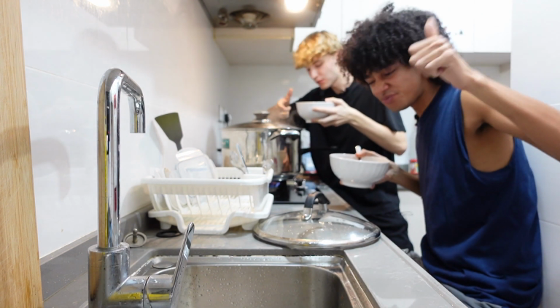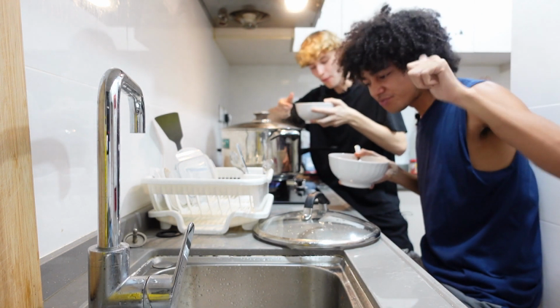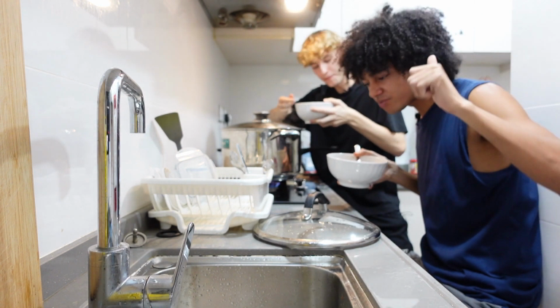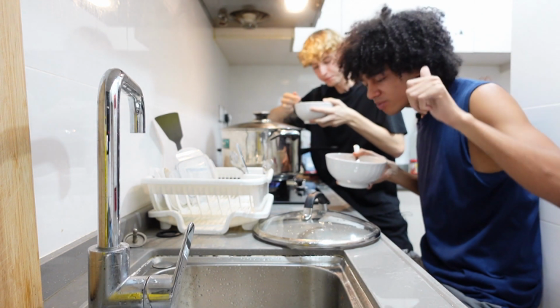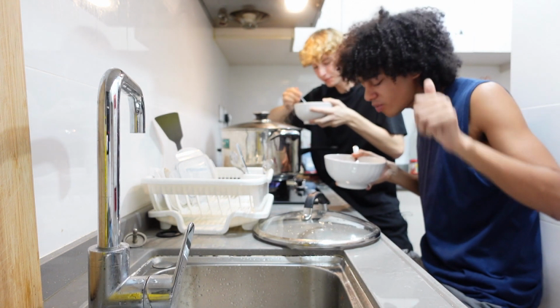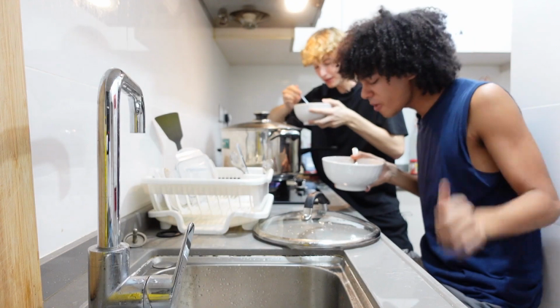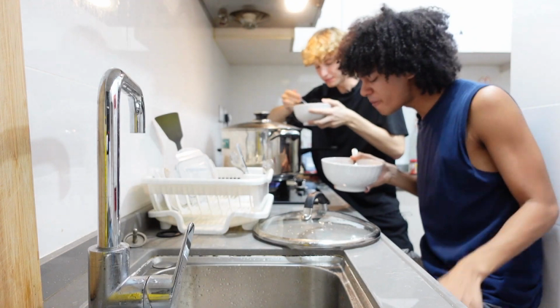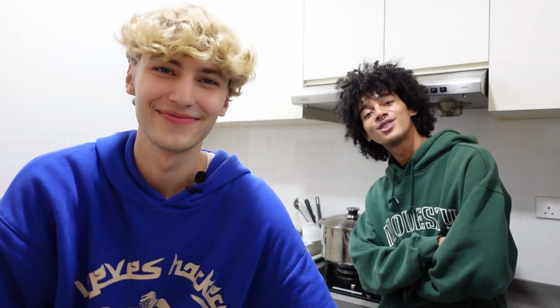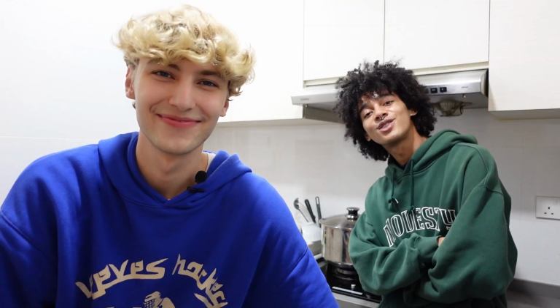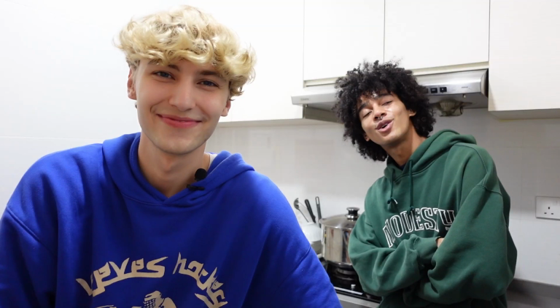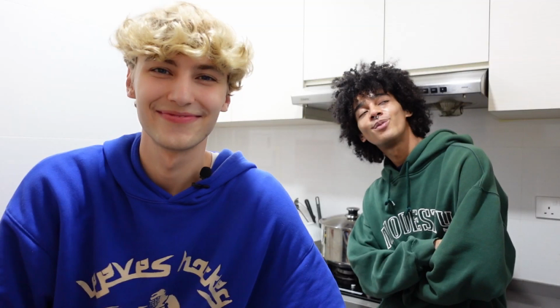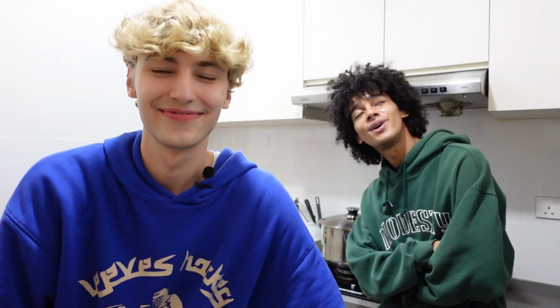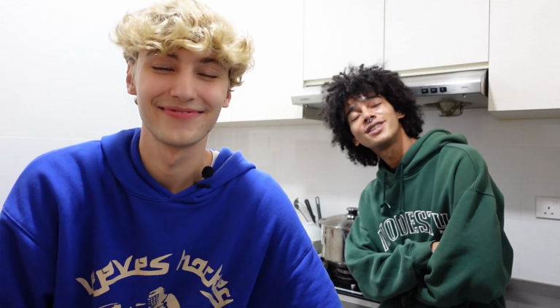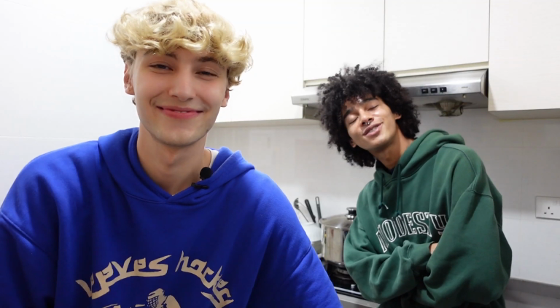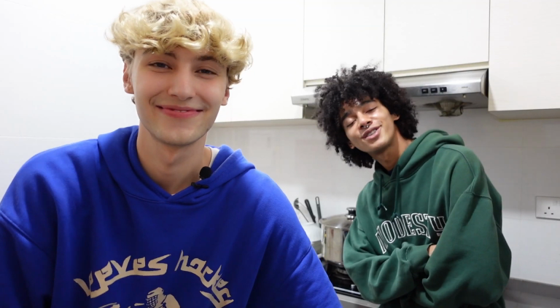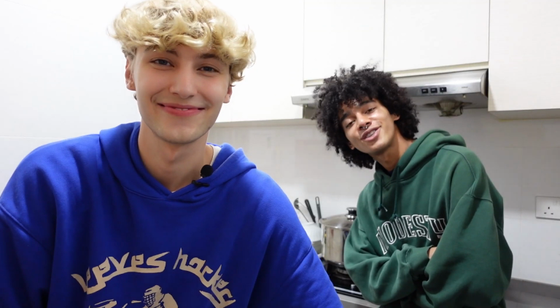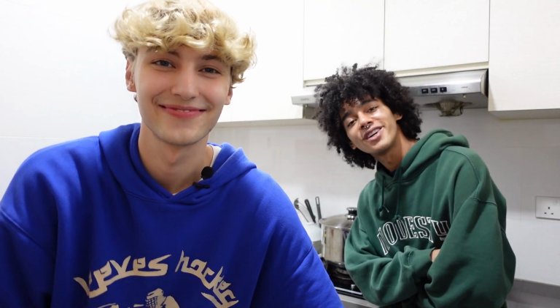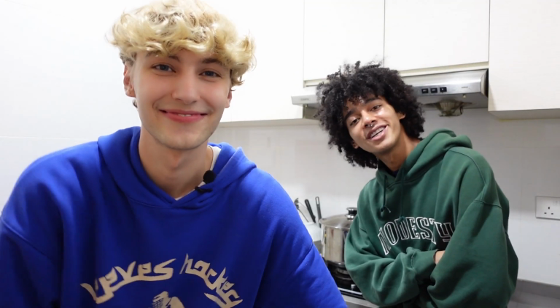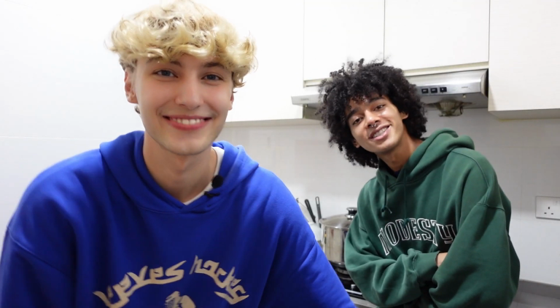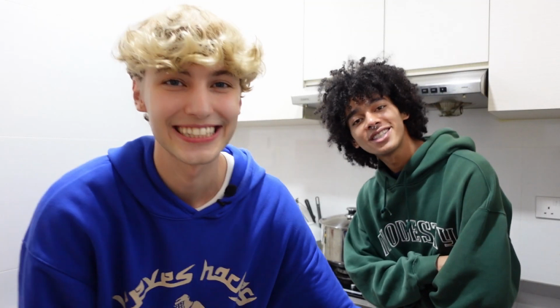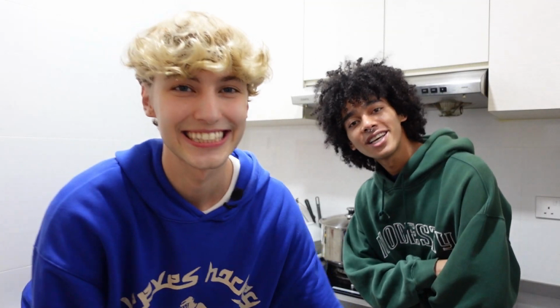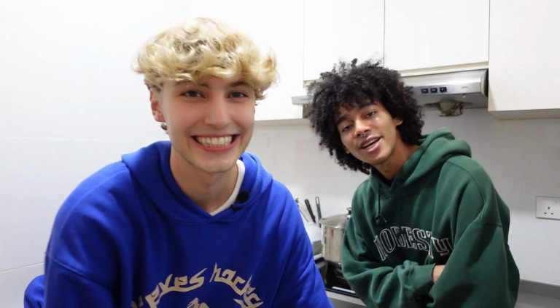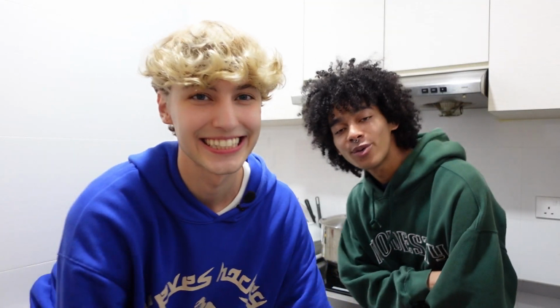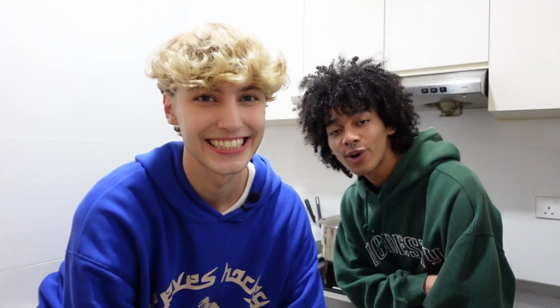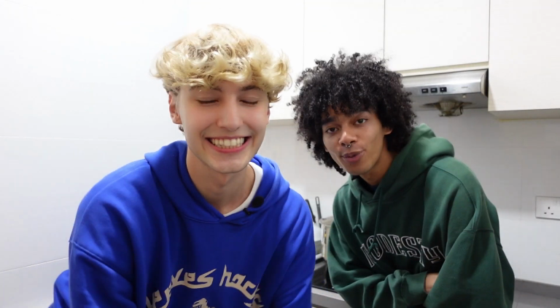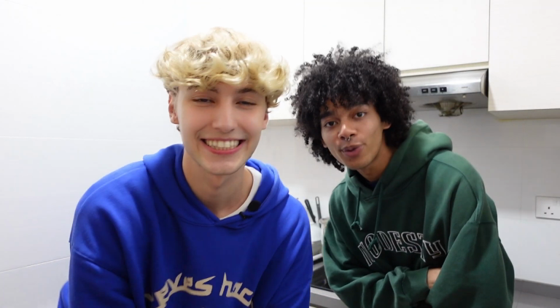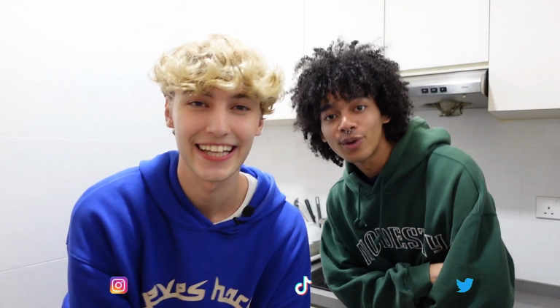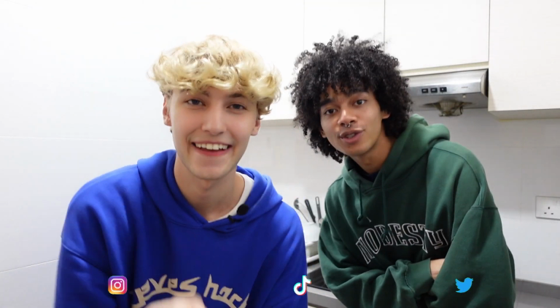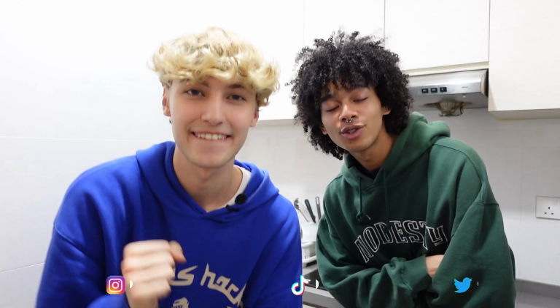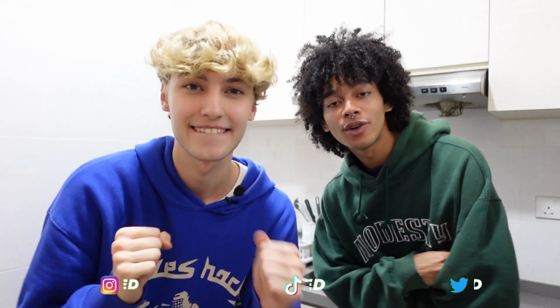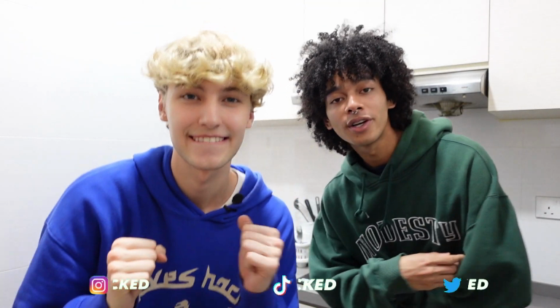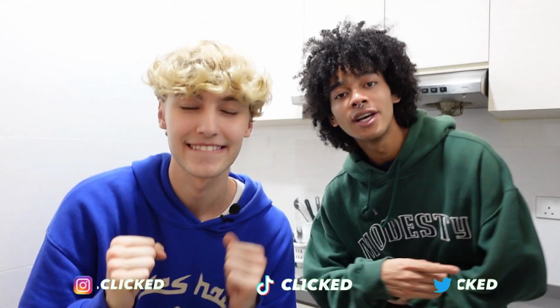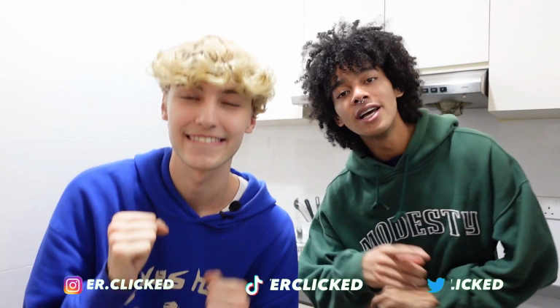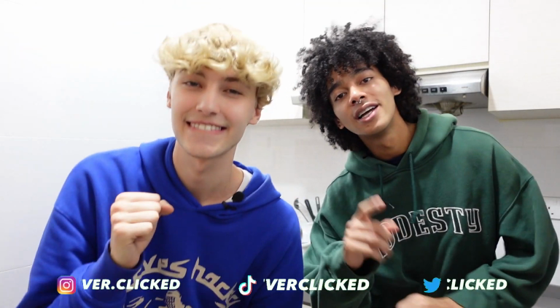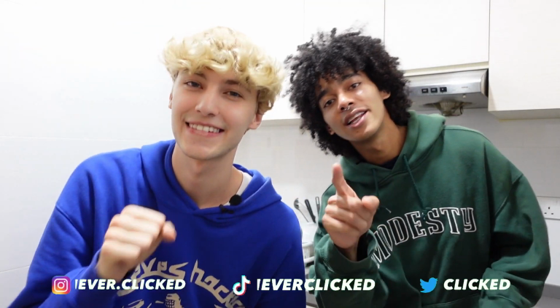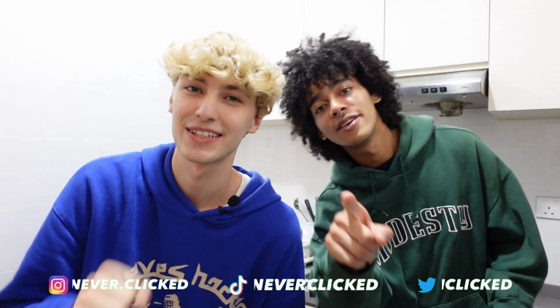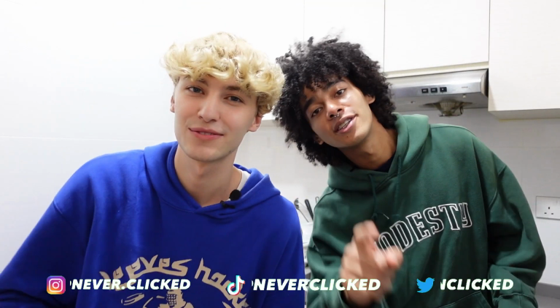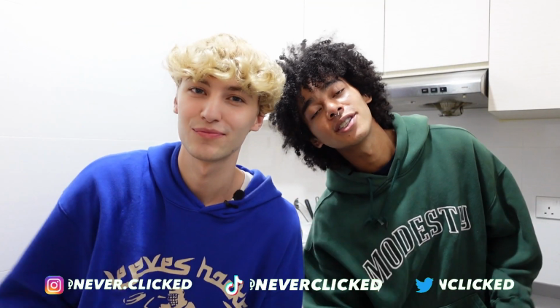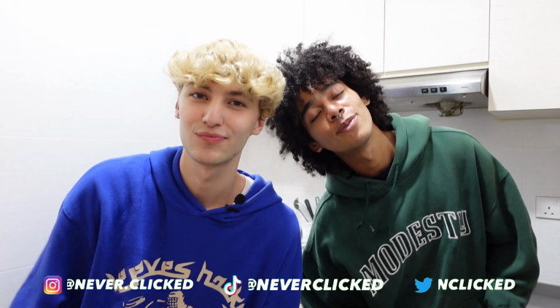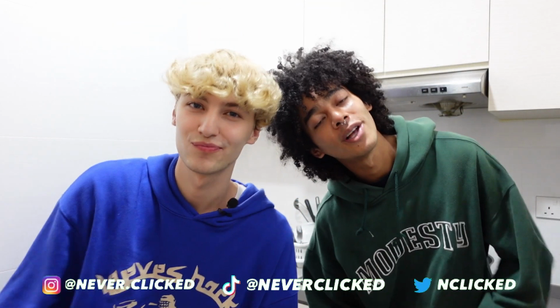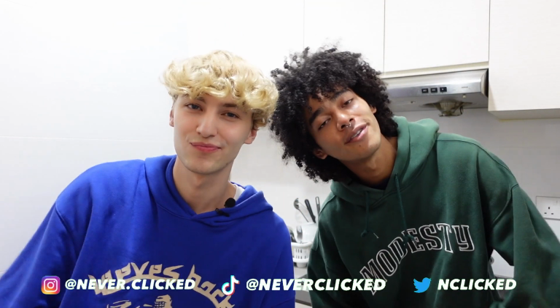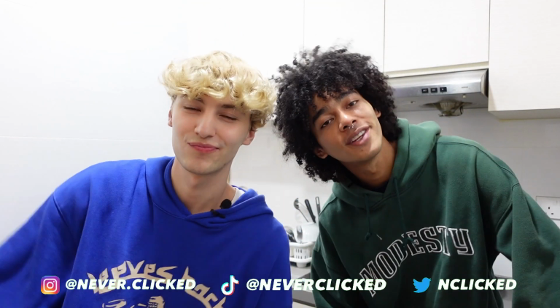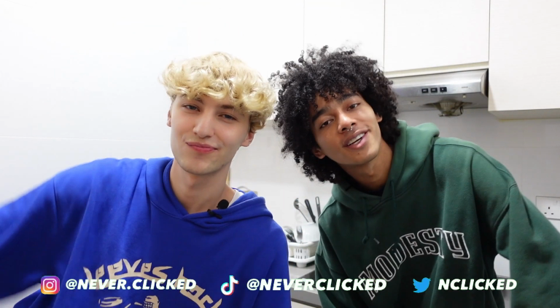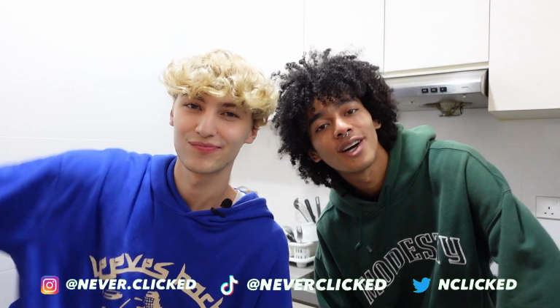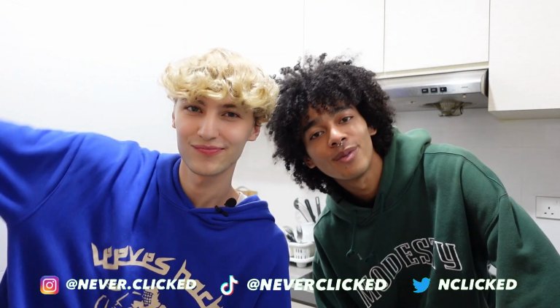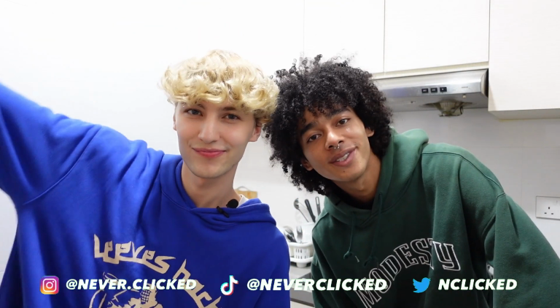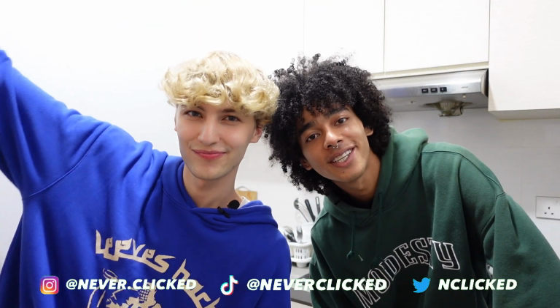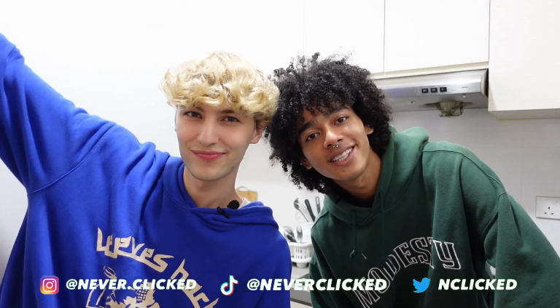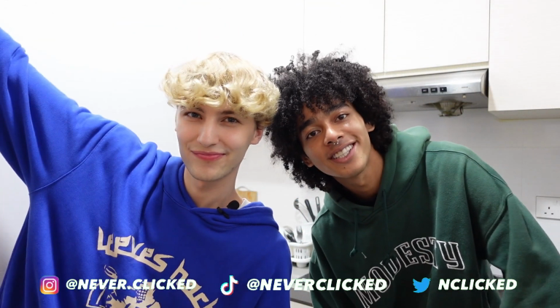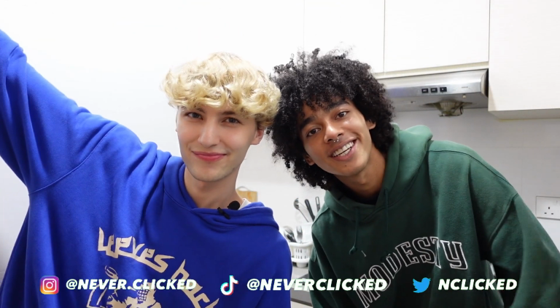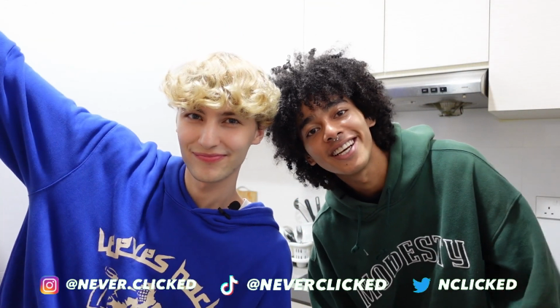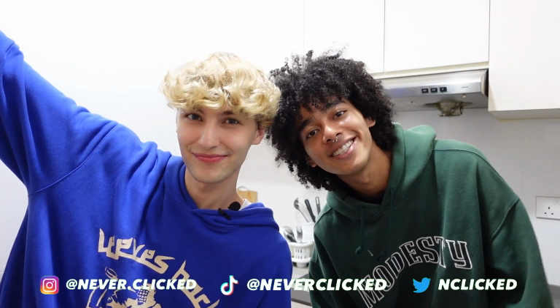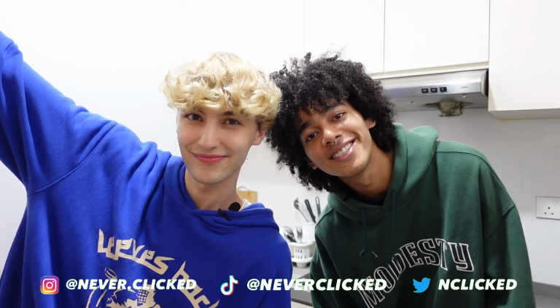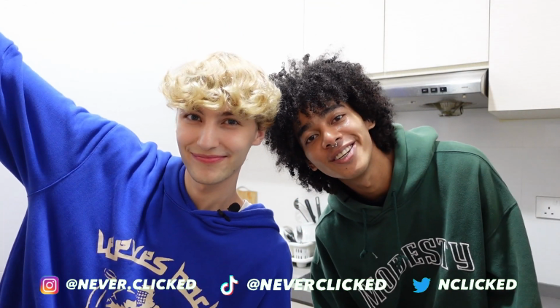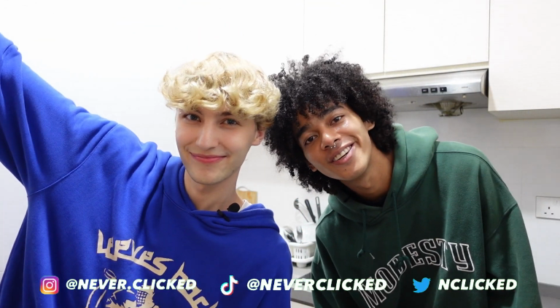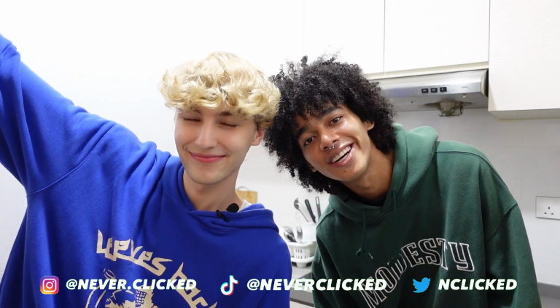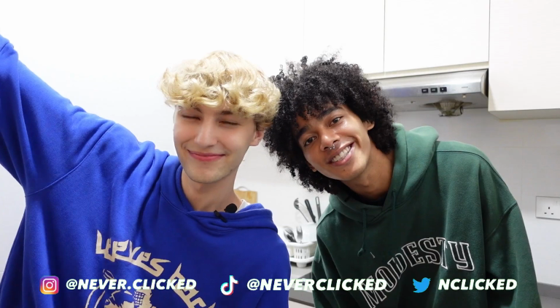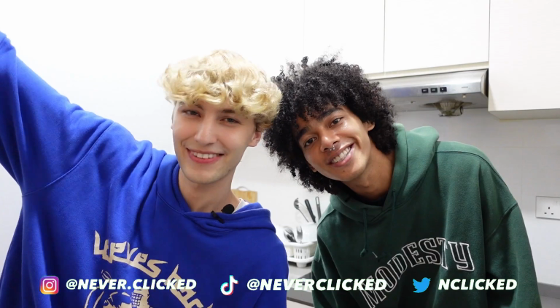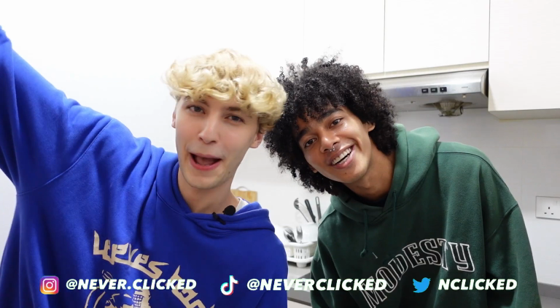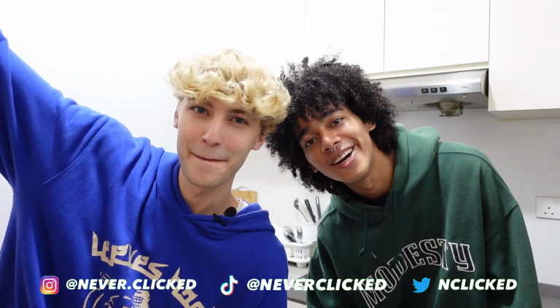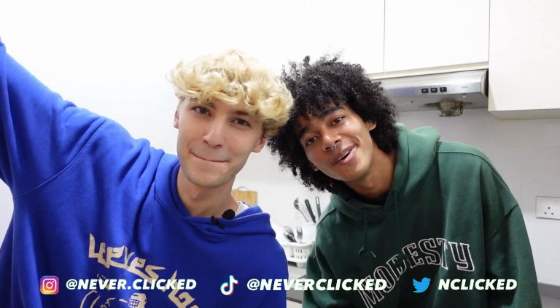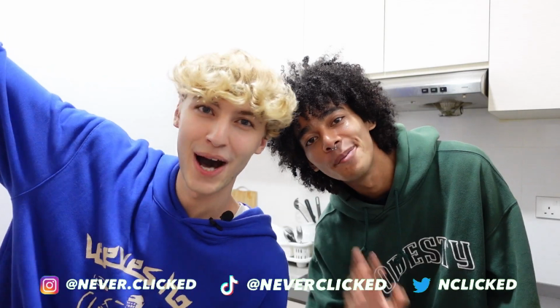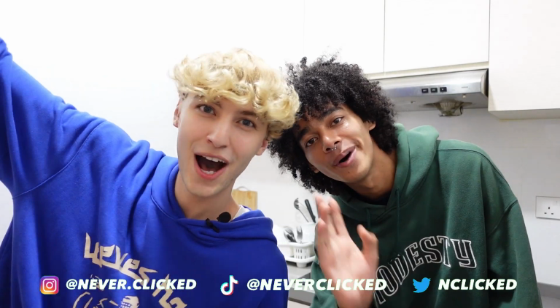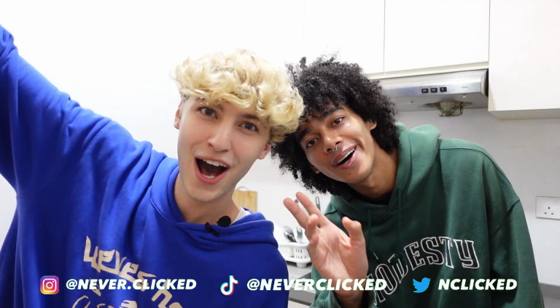Thank you so much for joining us today. We hope you enjoyed it — leave us some love in the comment section and see you next time. Bye!